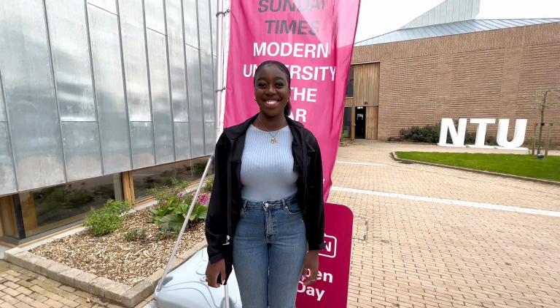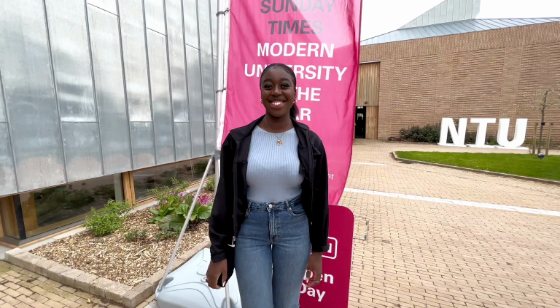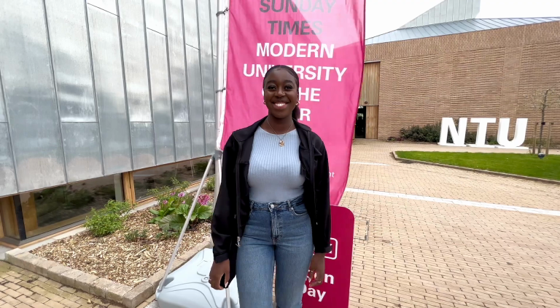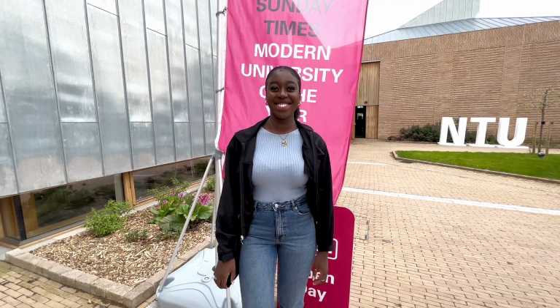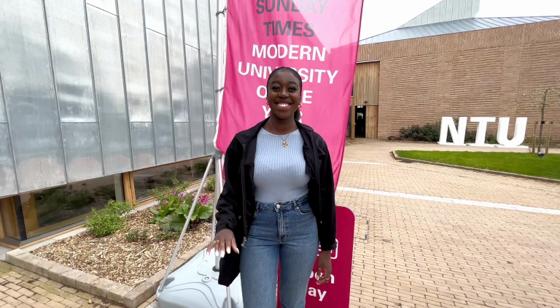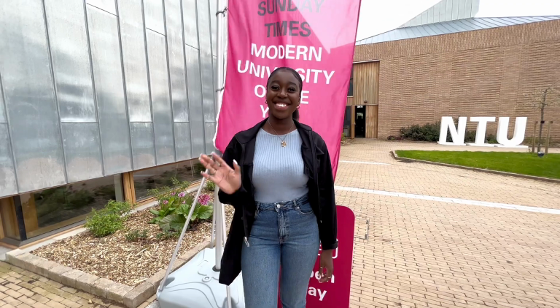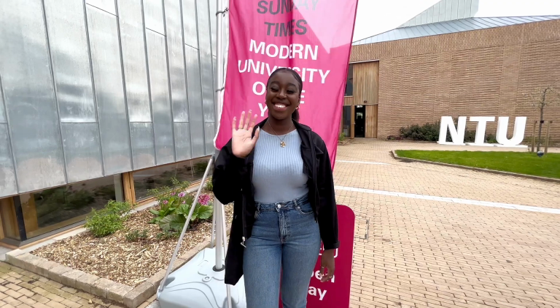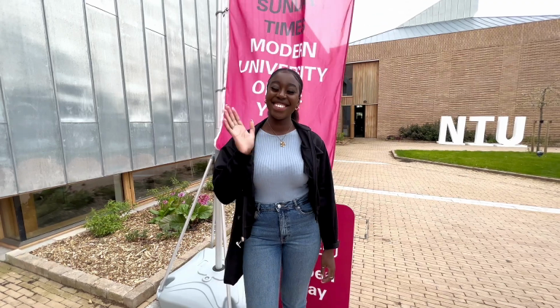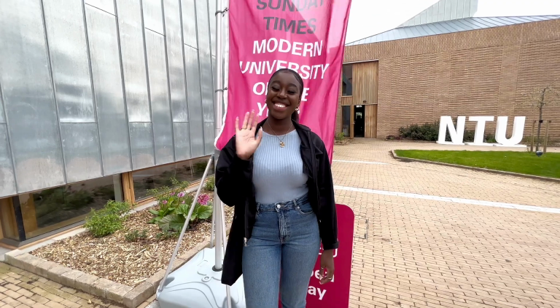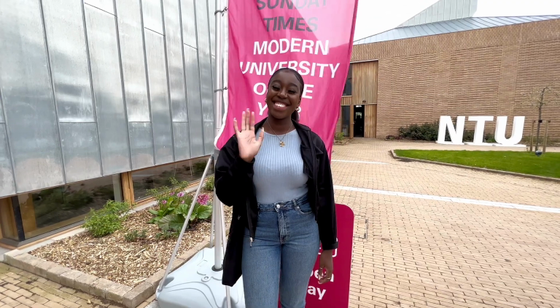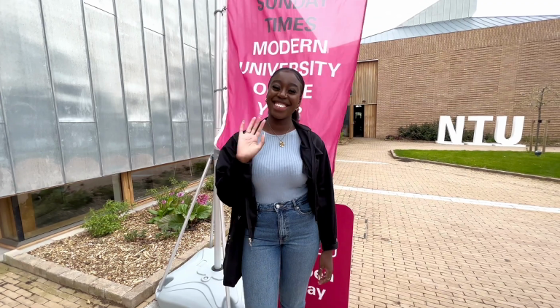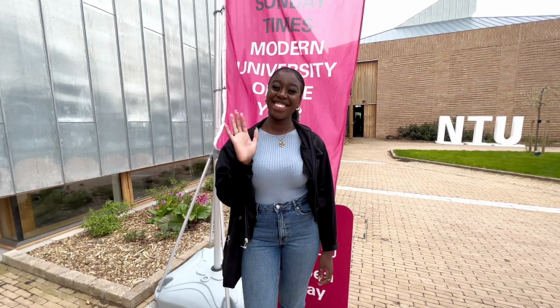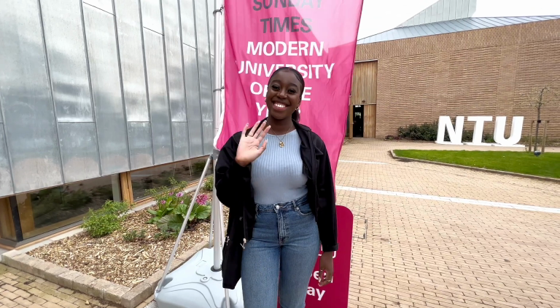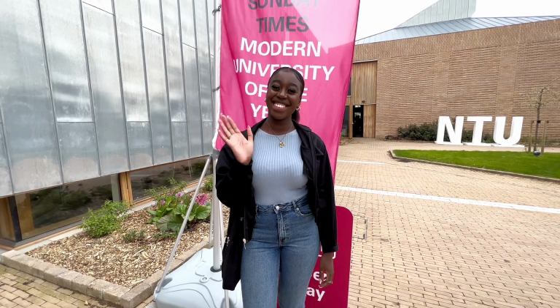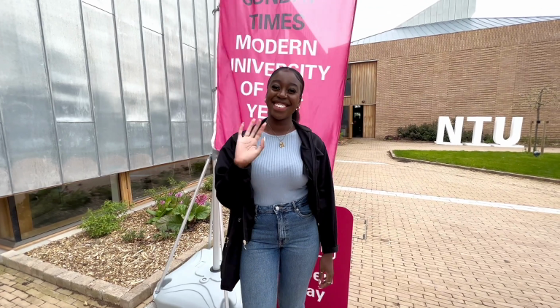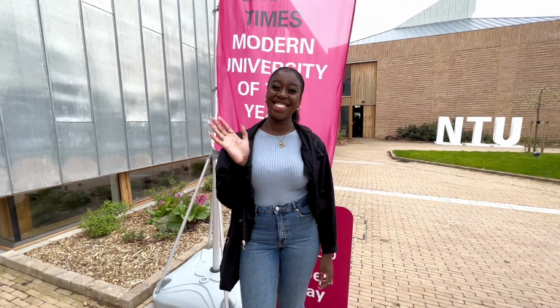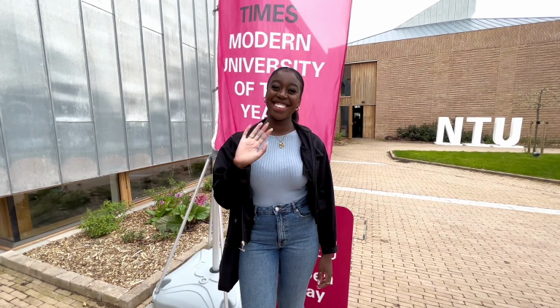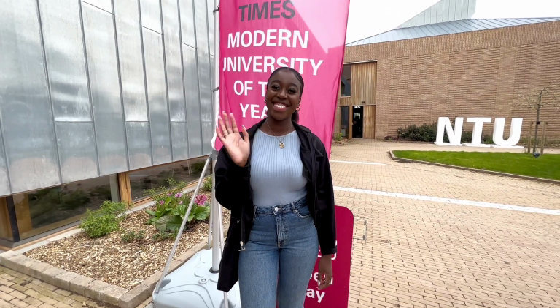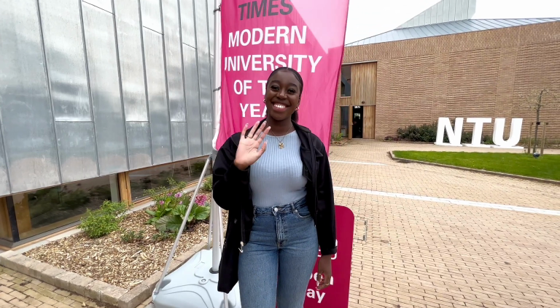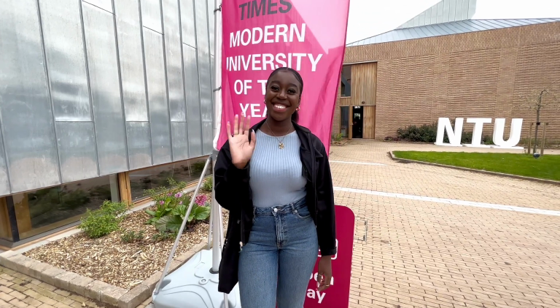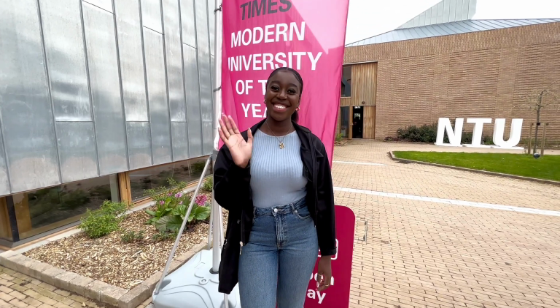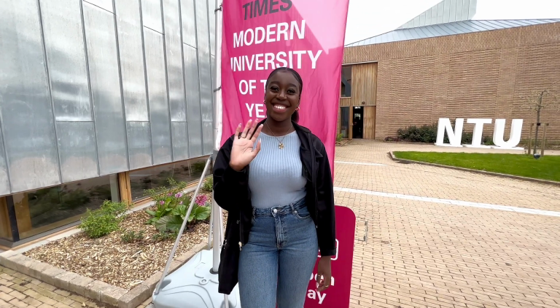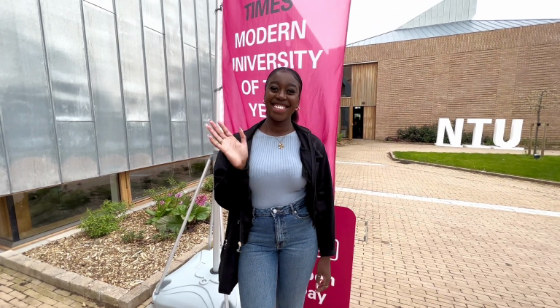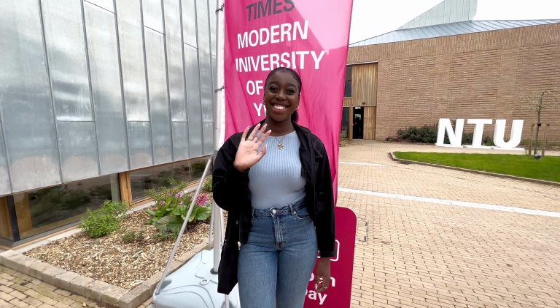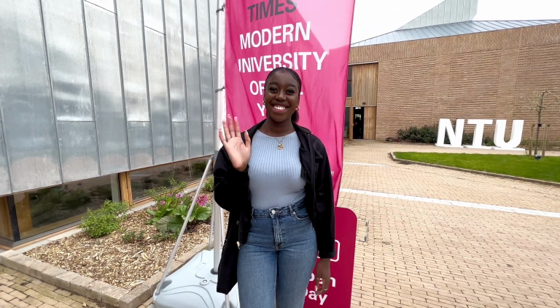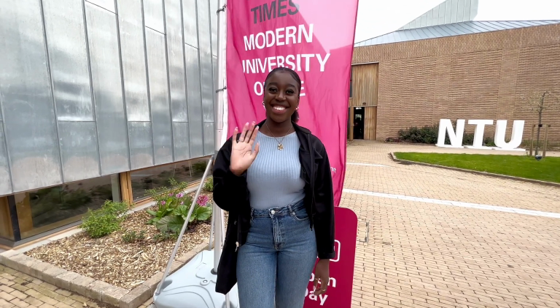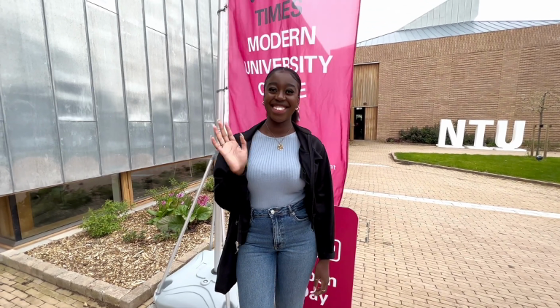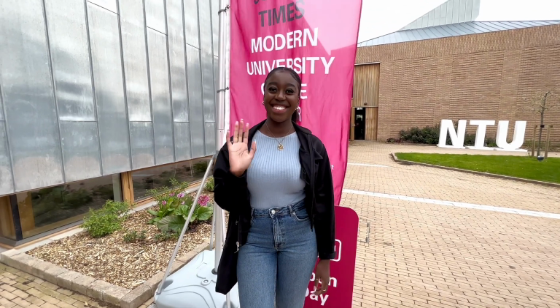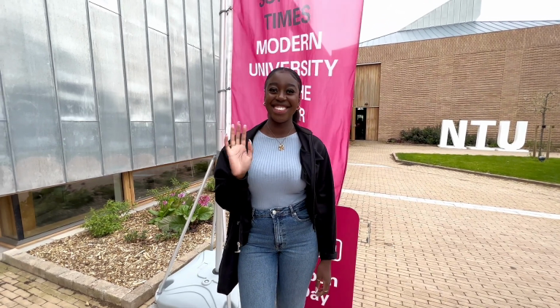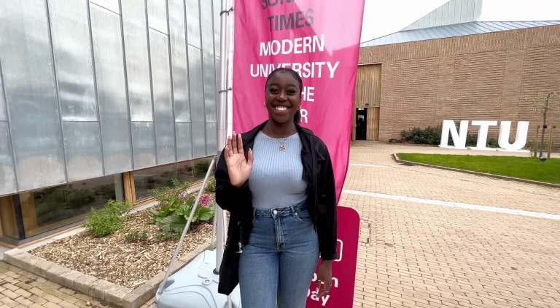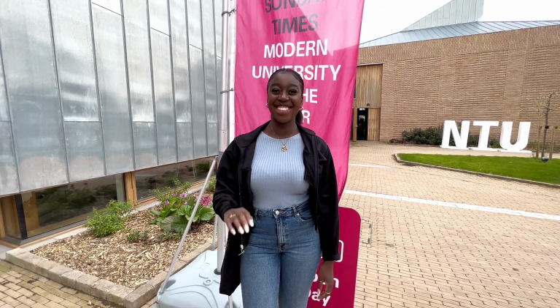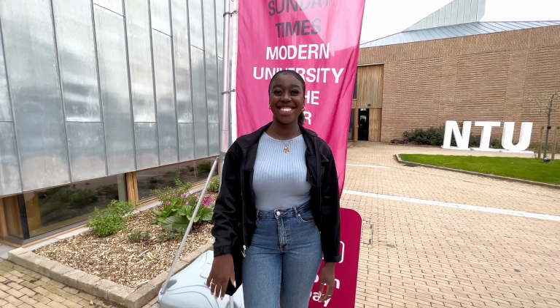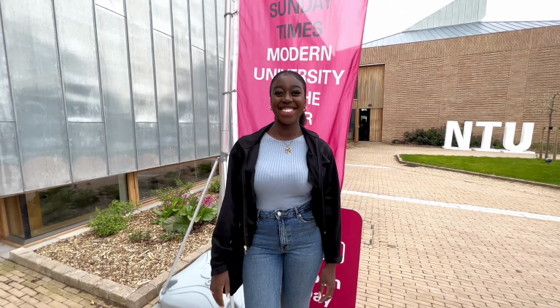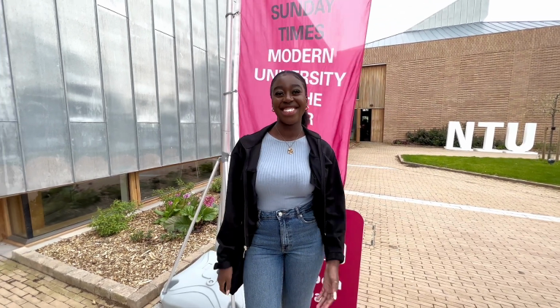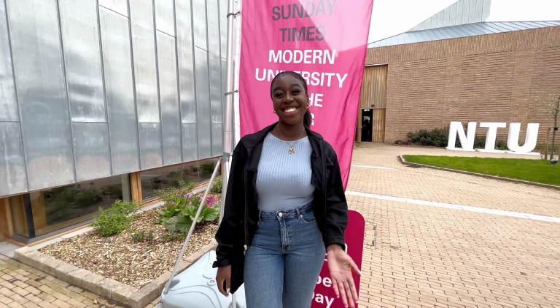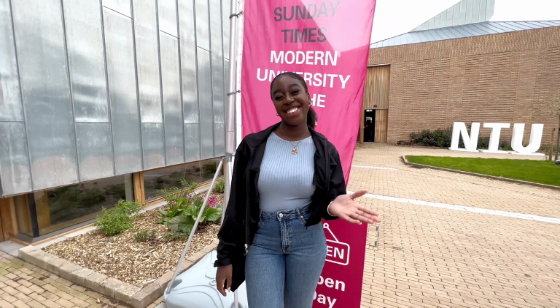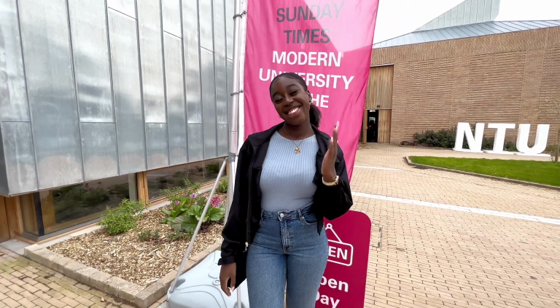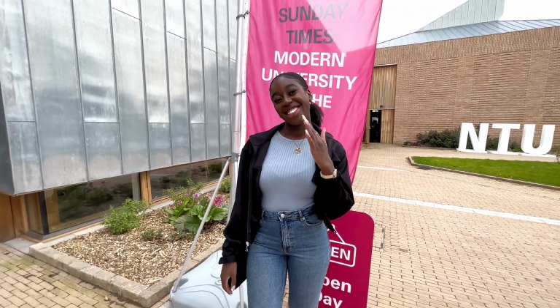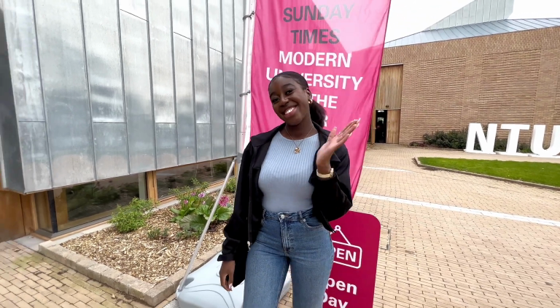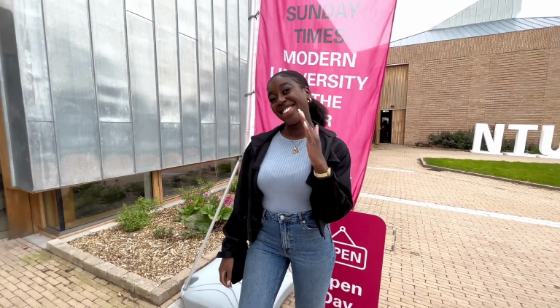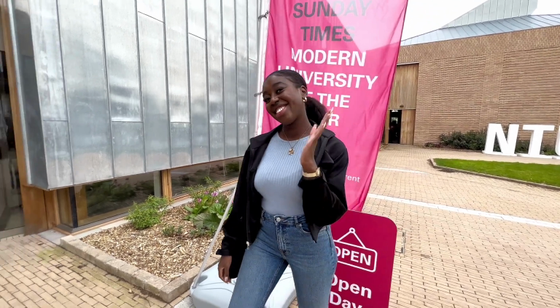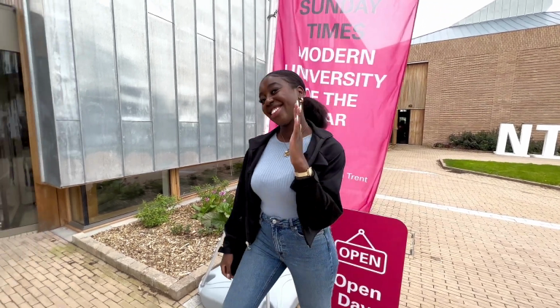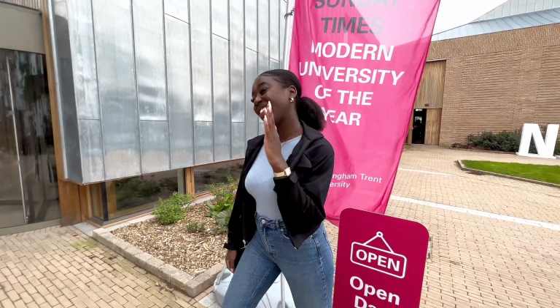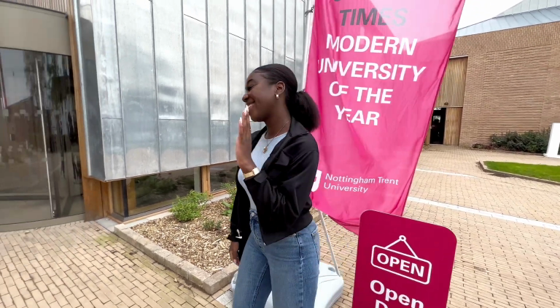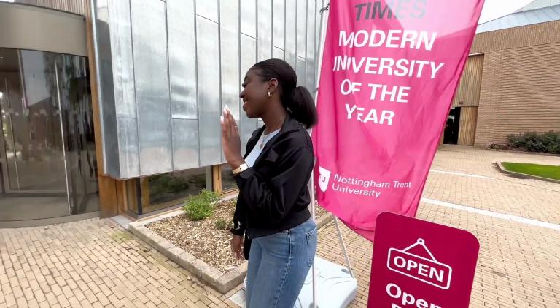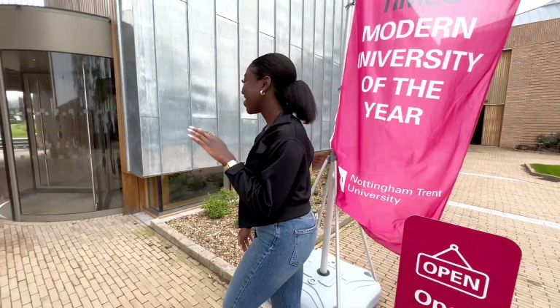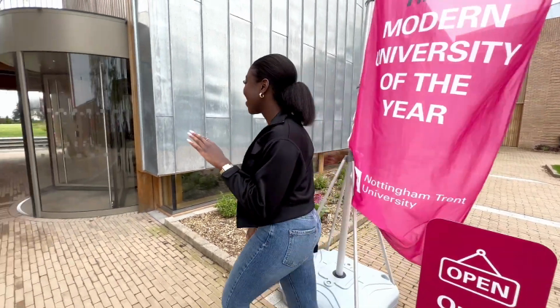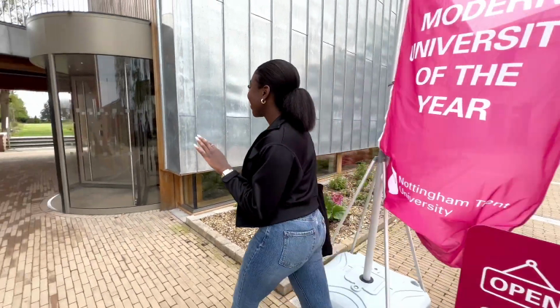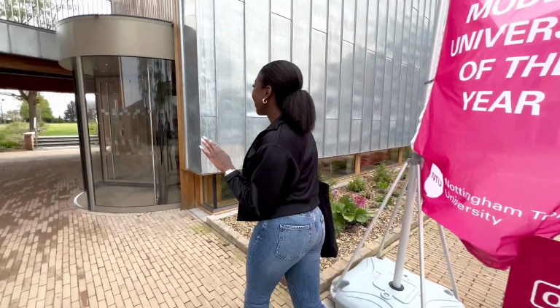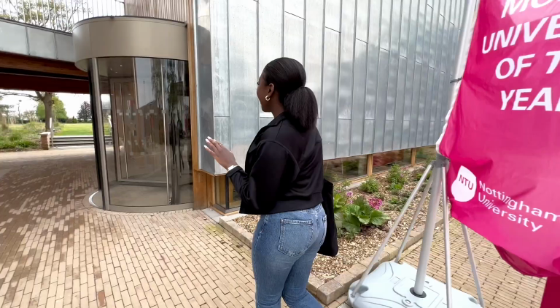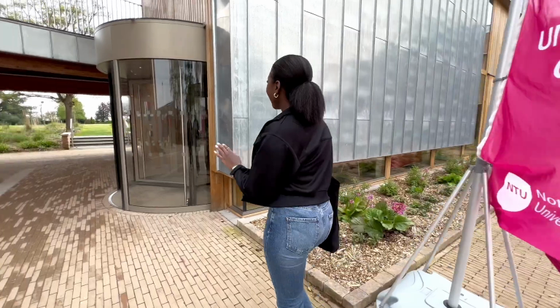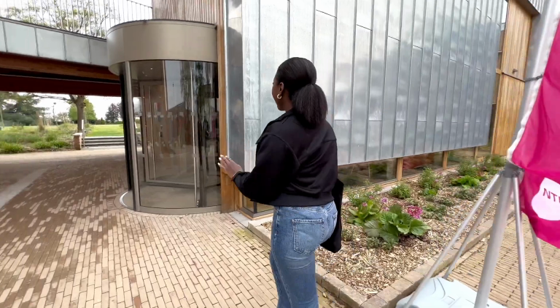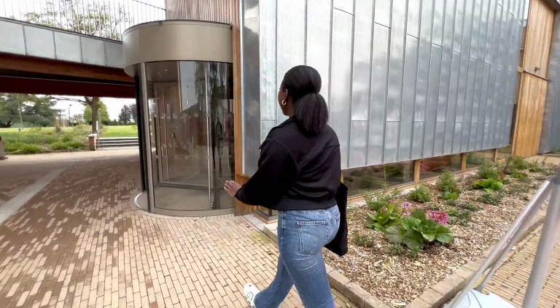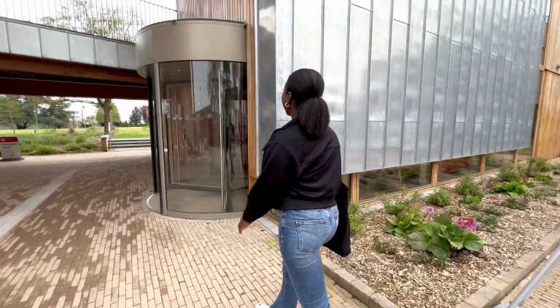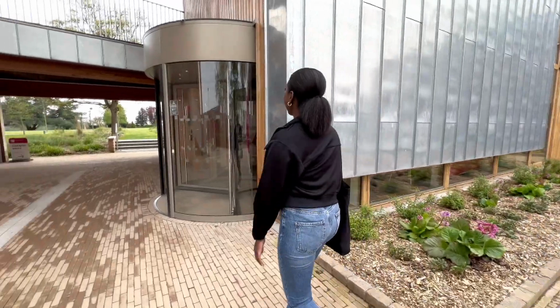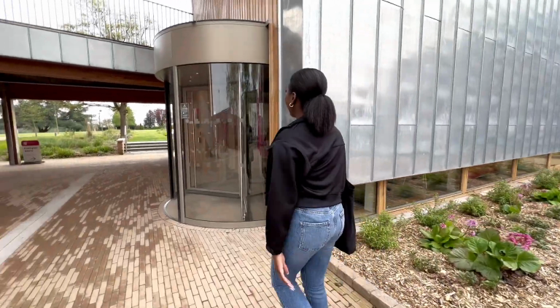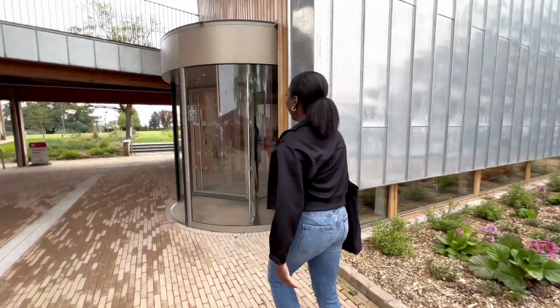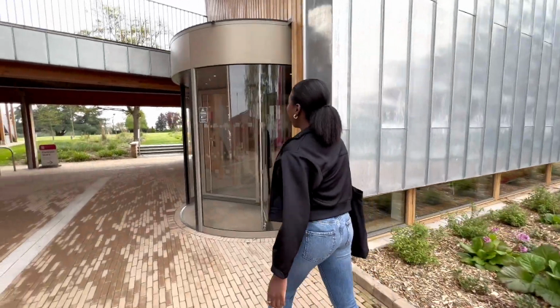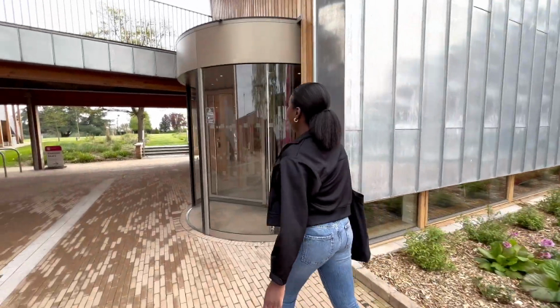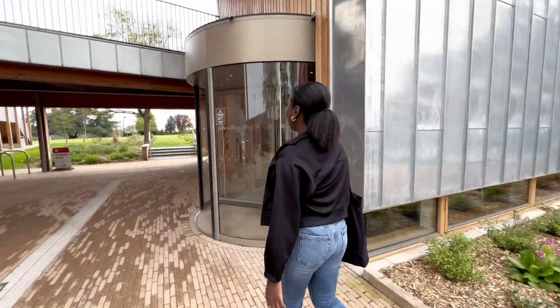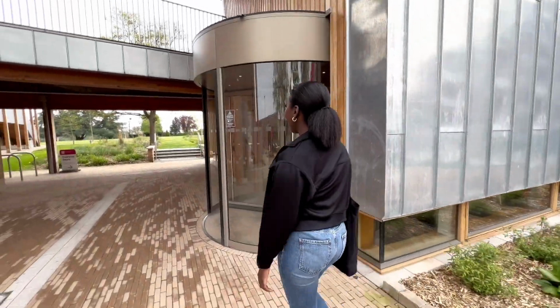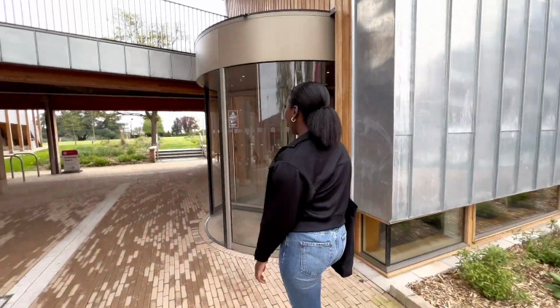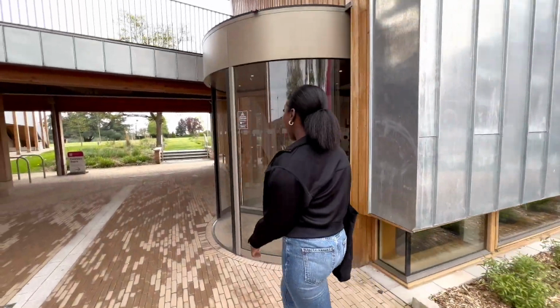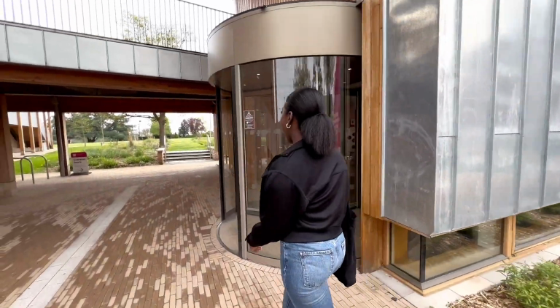Hi there, my name's Jess and today I'm going to be taking you on a tour around our Offer Holder Open Day at our Brackenhurst campus, so let's go!